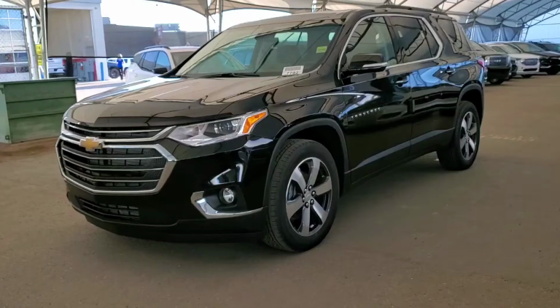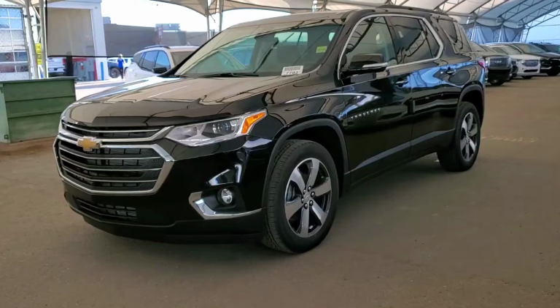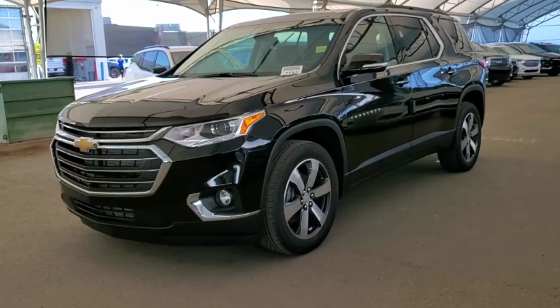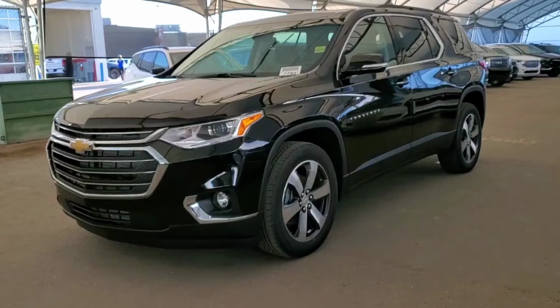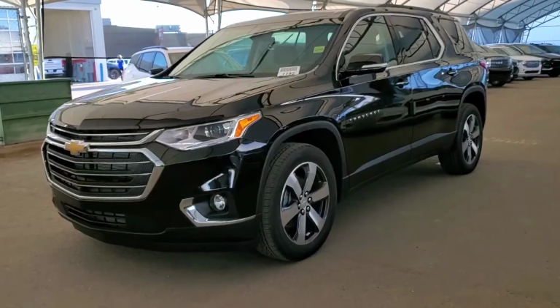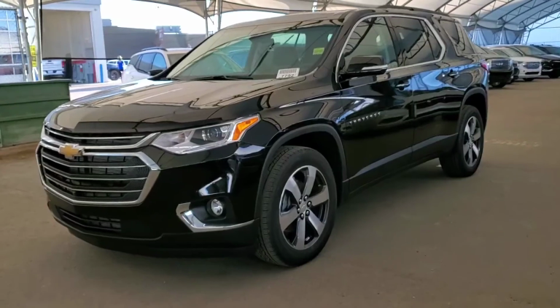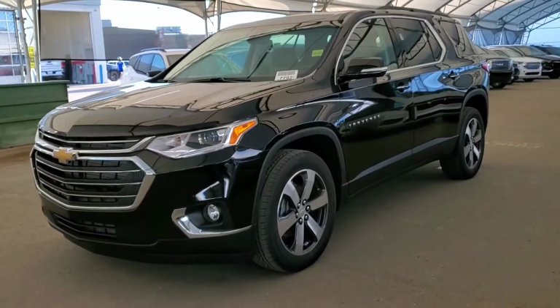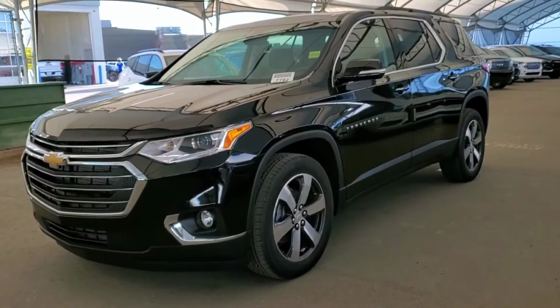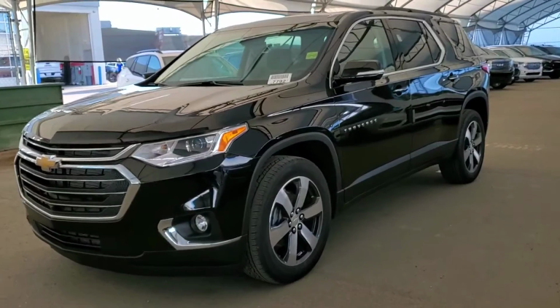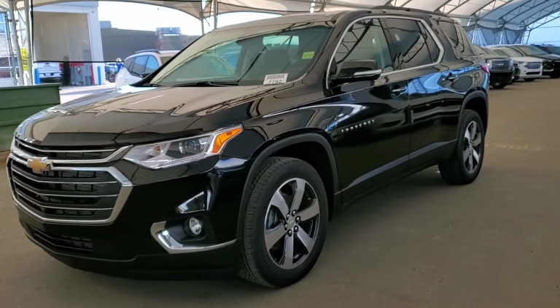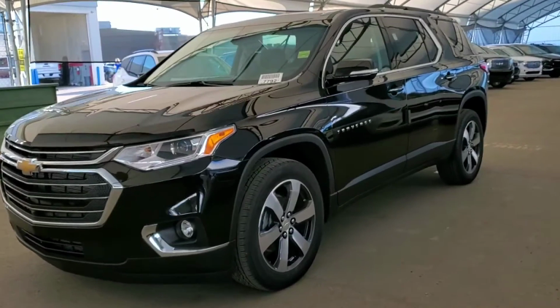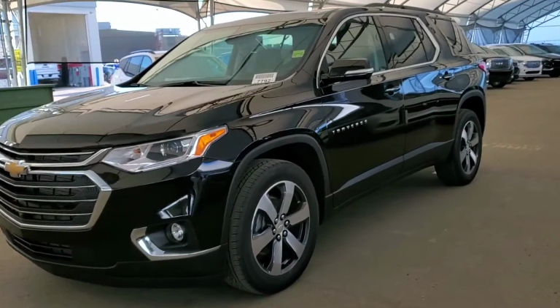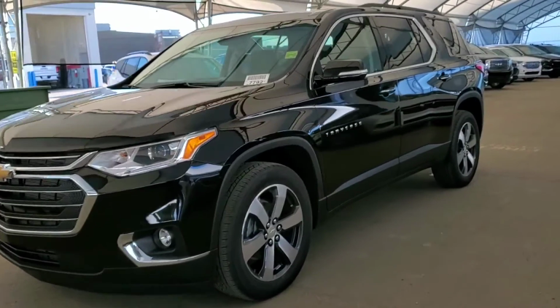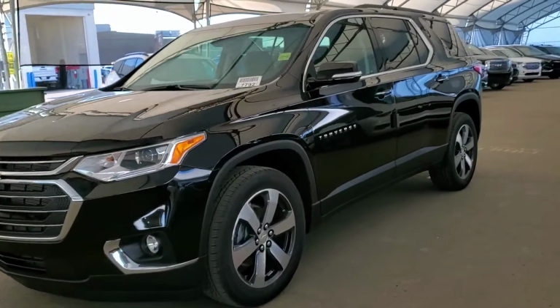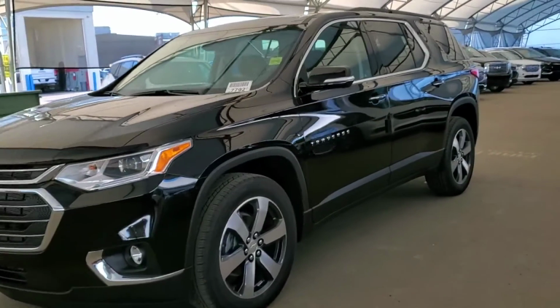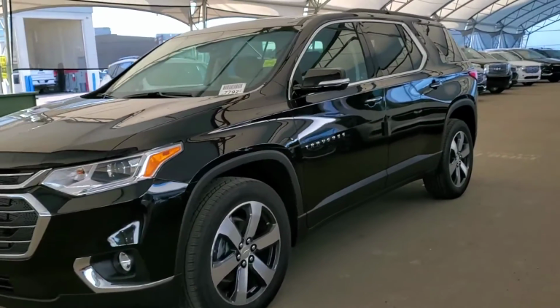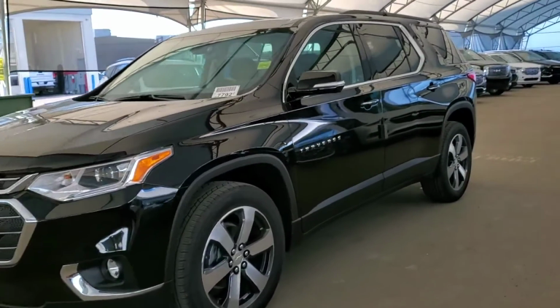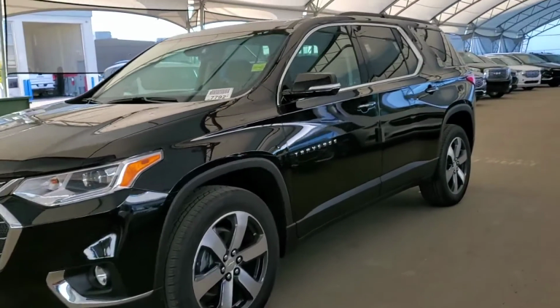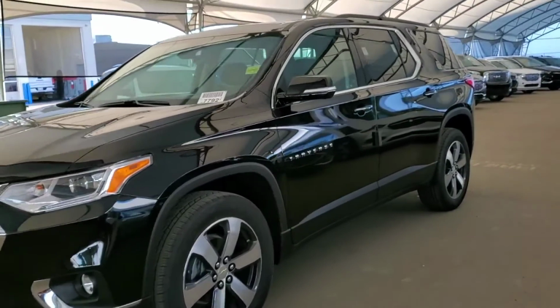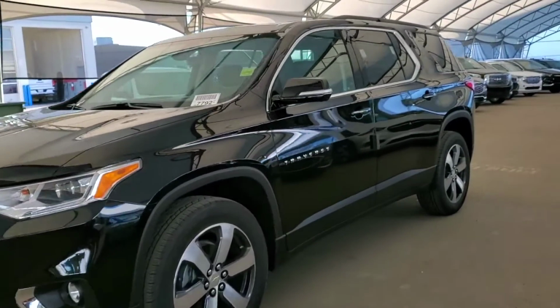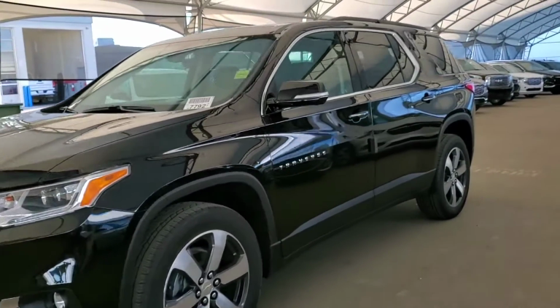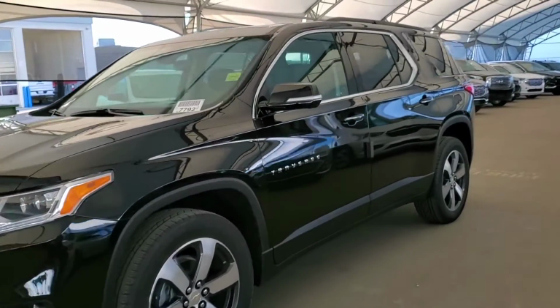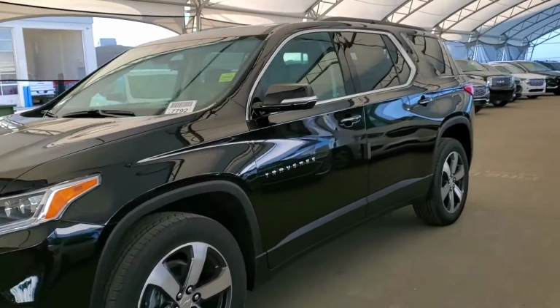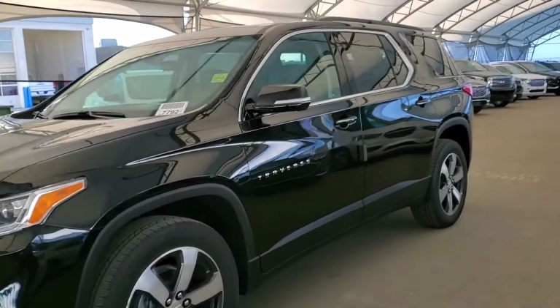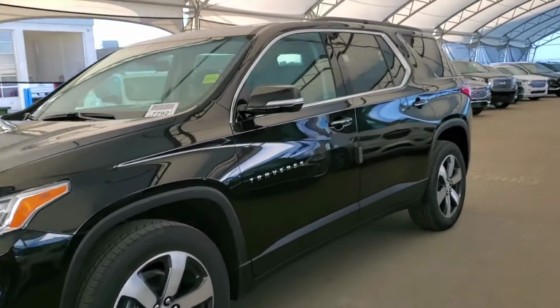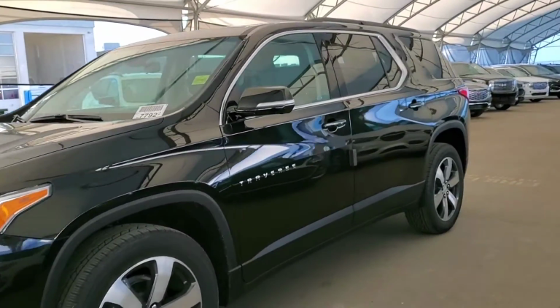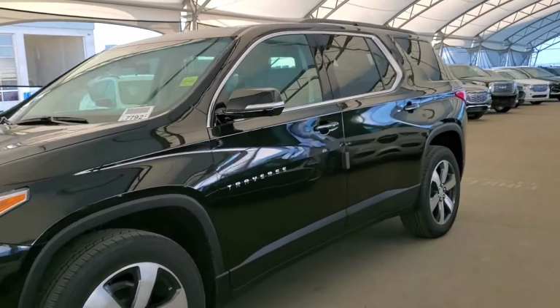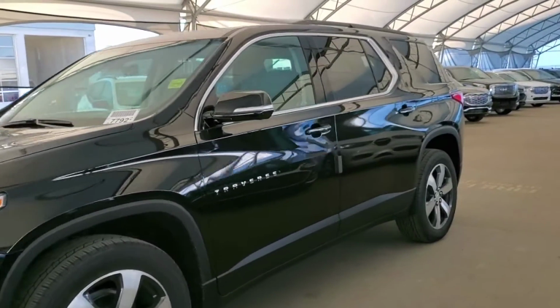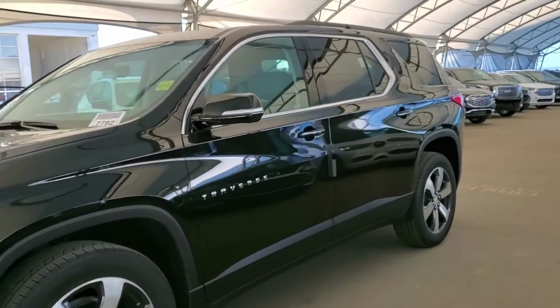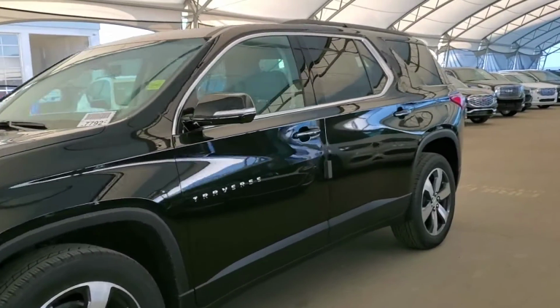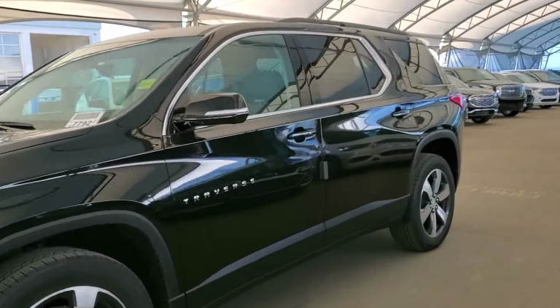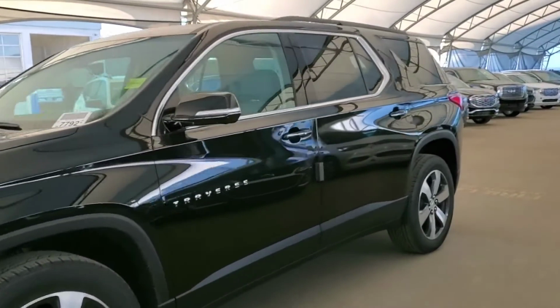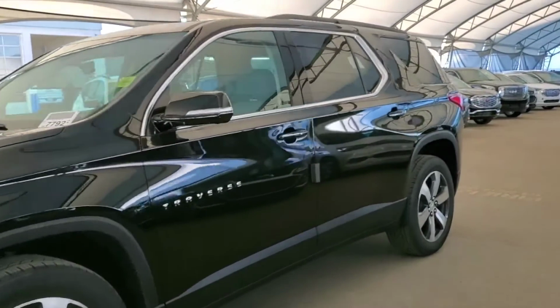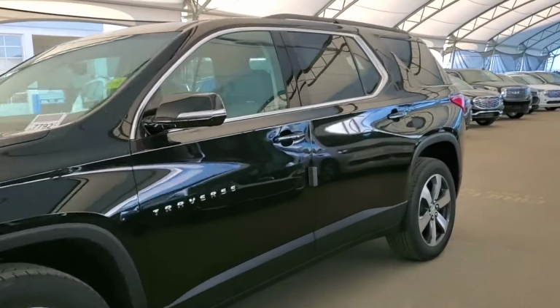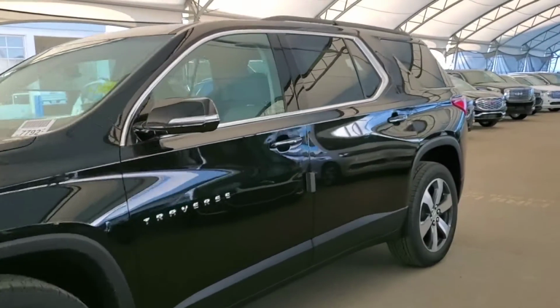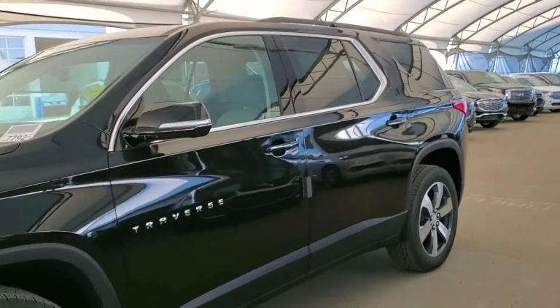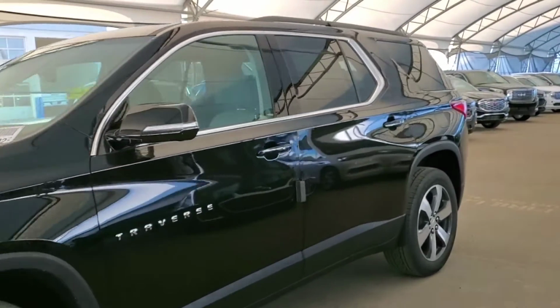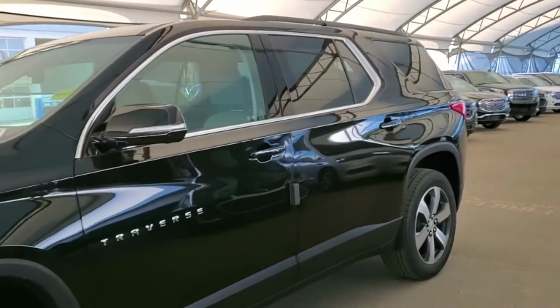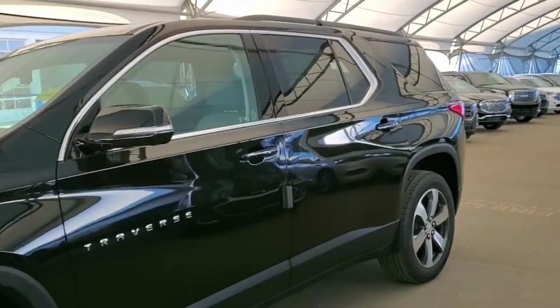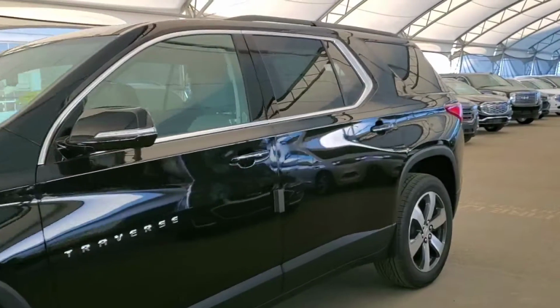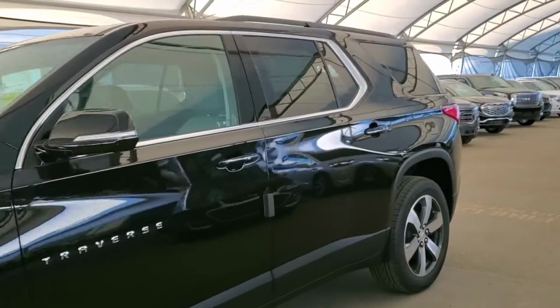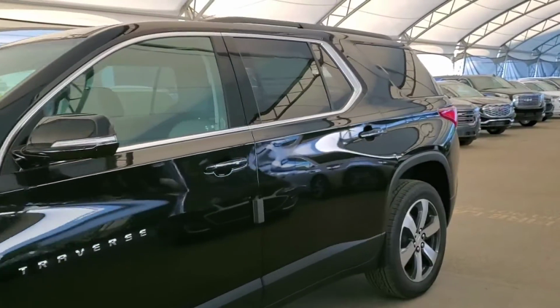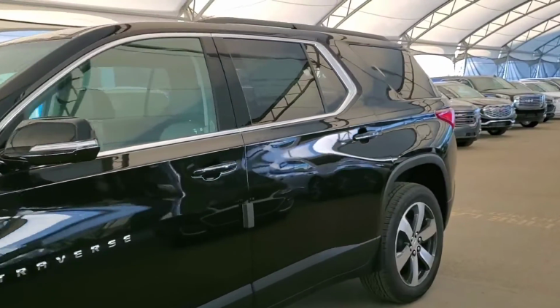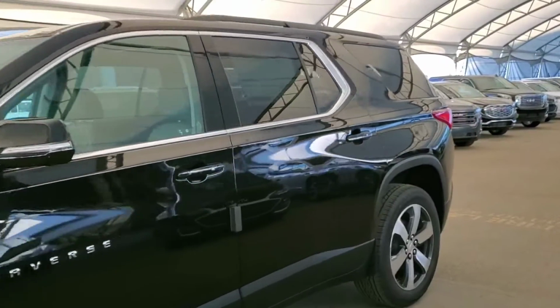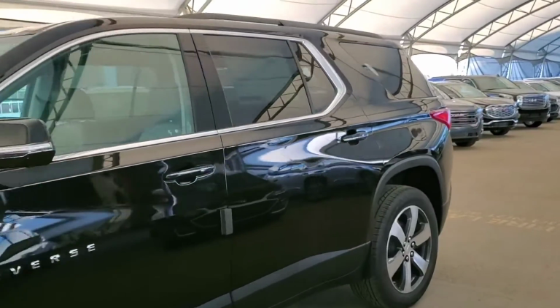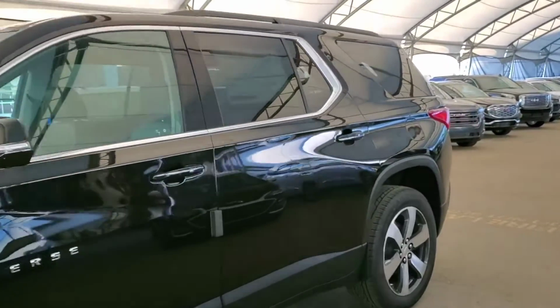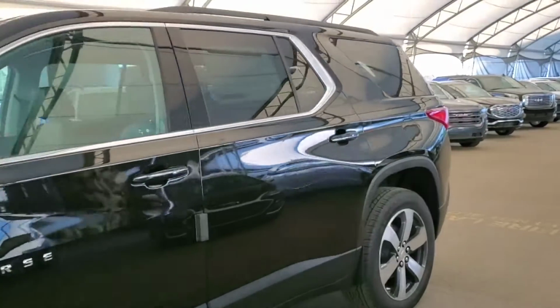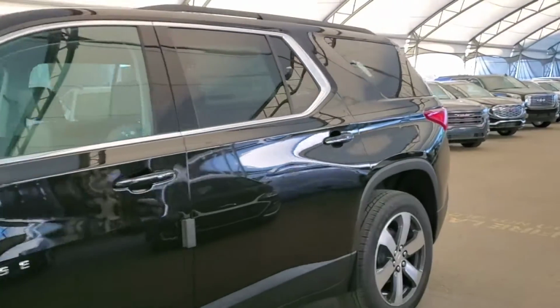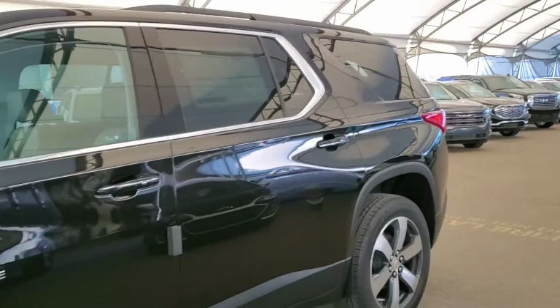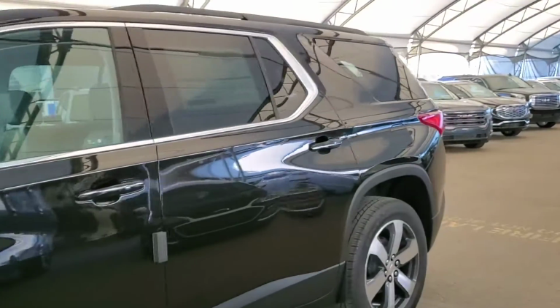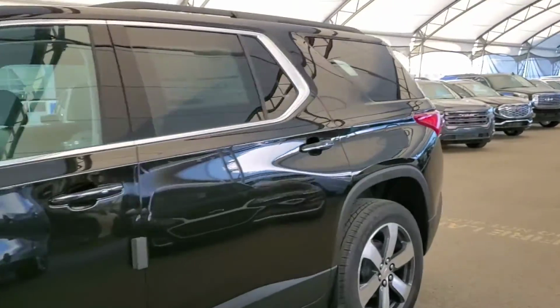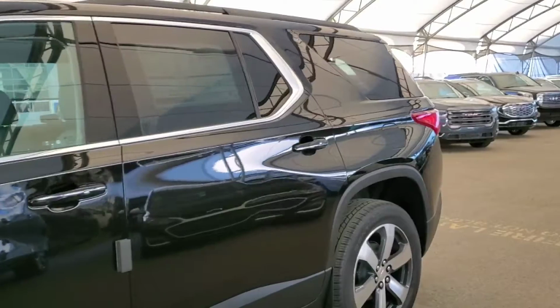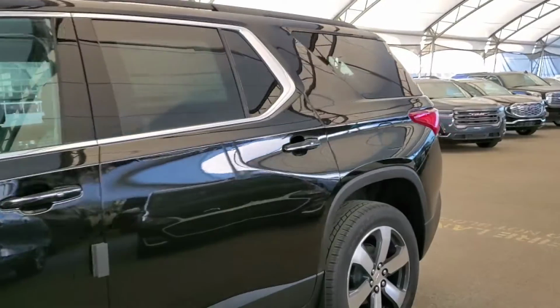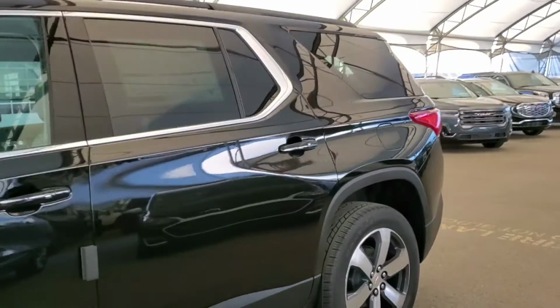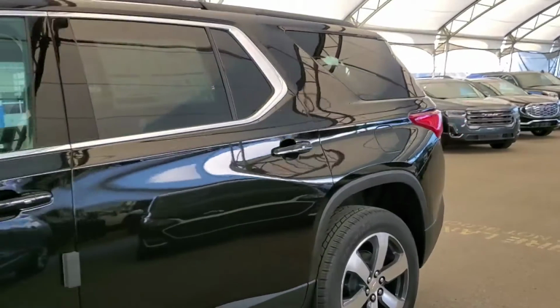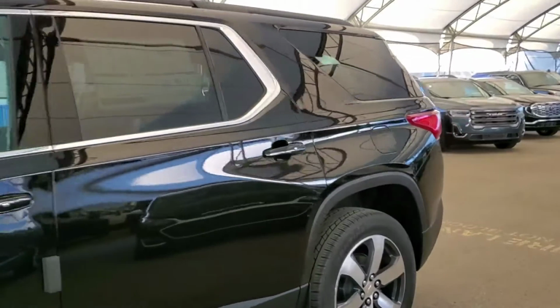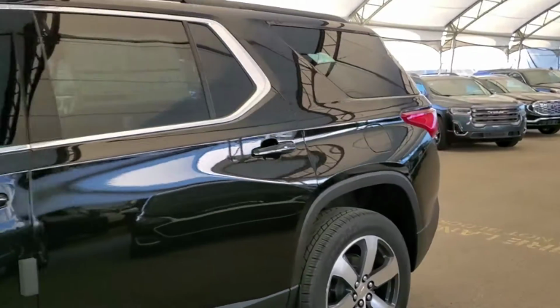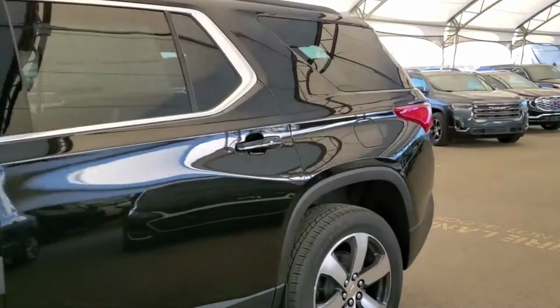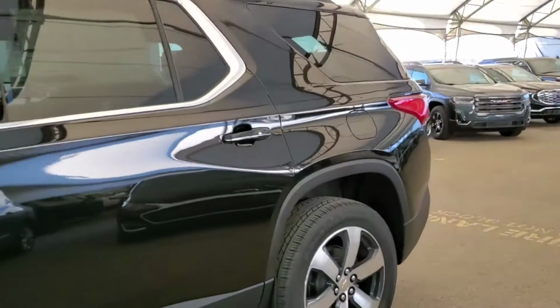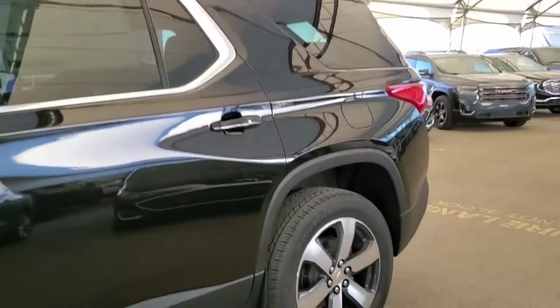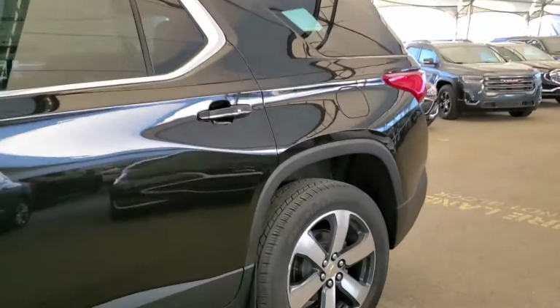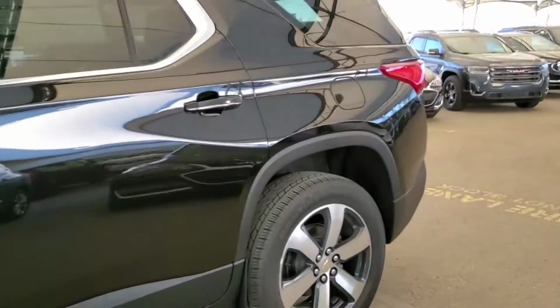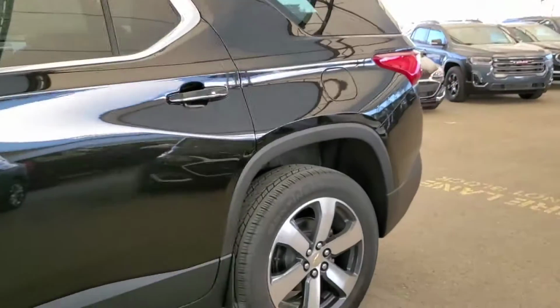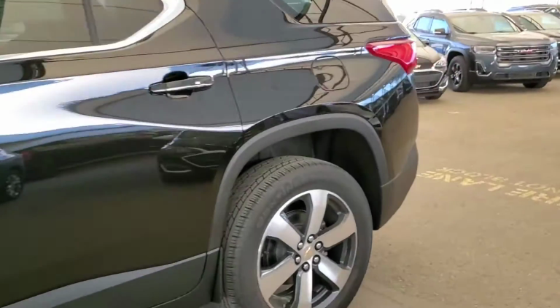Welcome to Davis Chevrolet. This is a brand new 2020 Chevy Traverse LT in black.